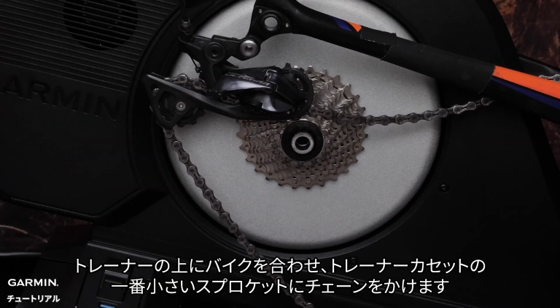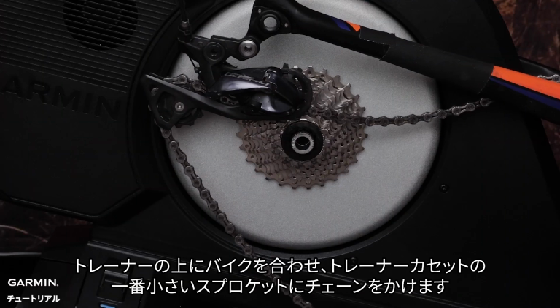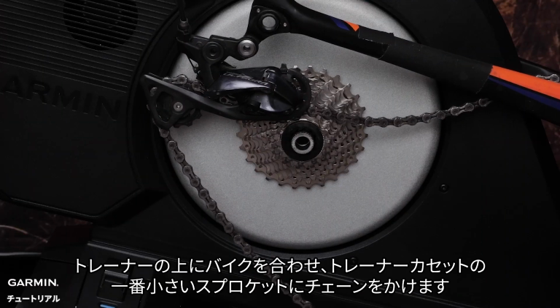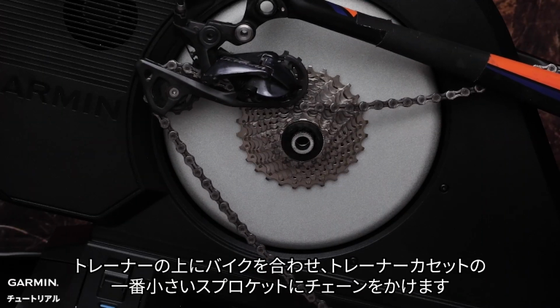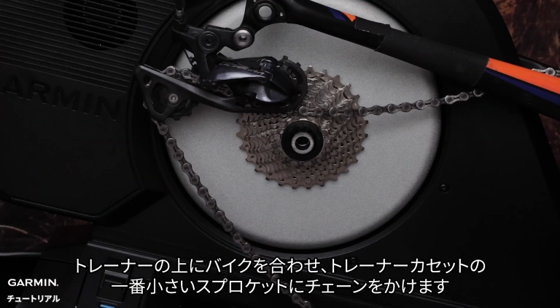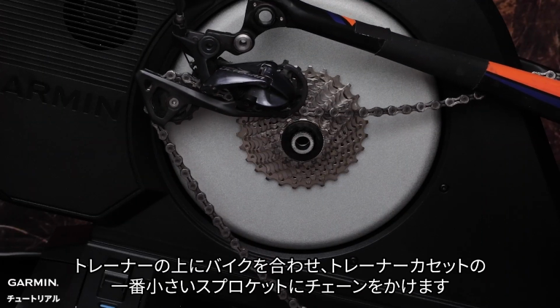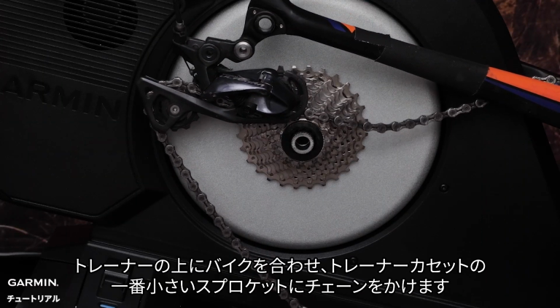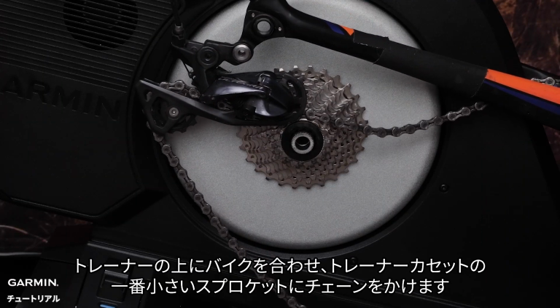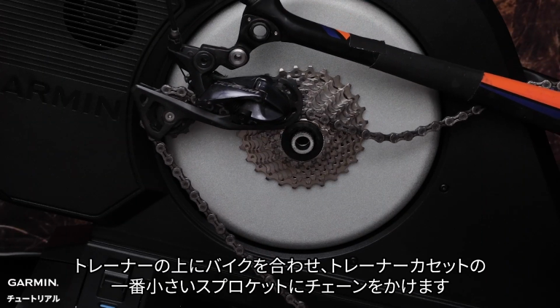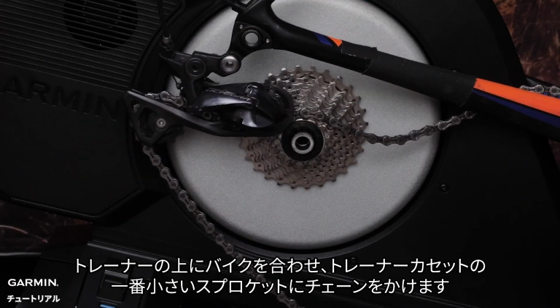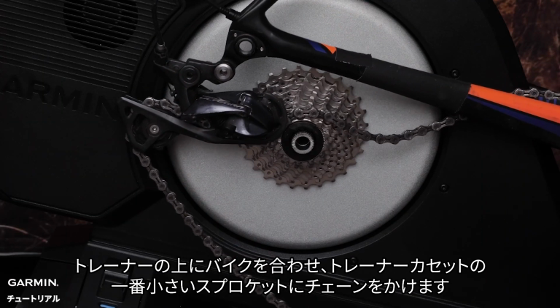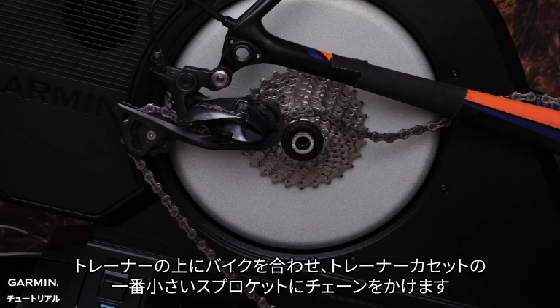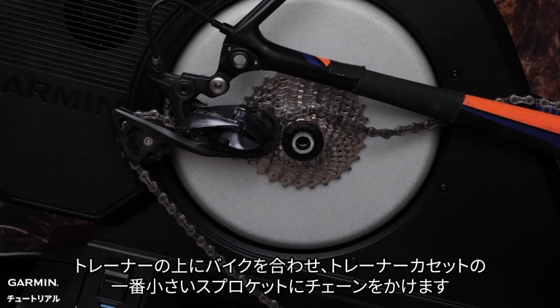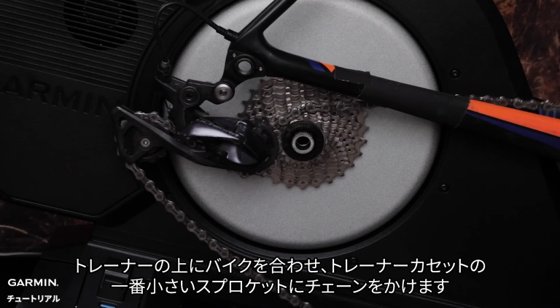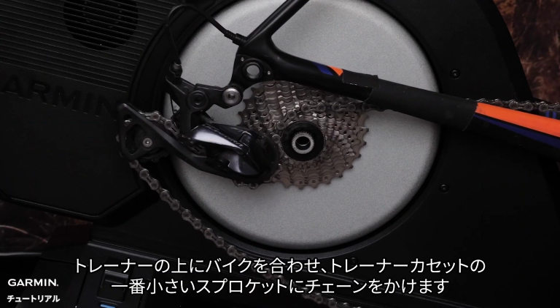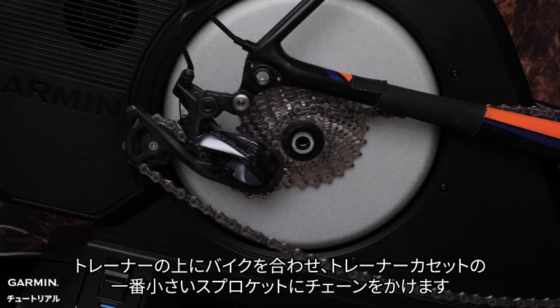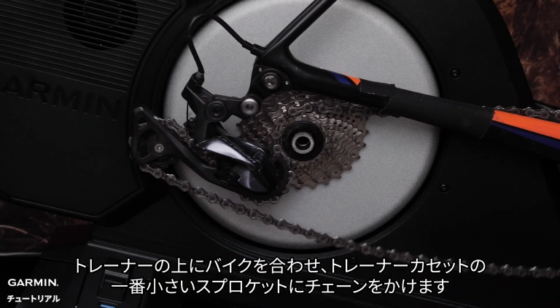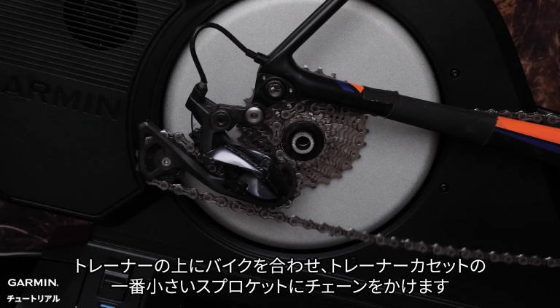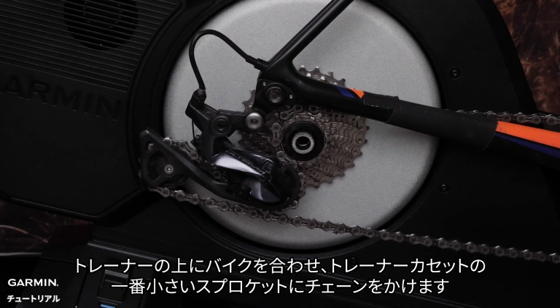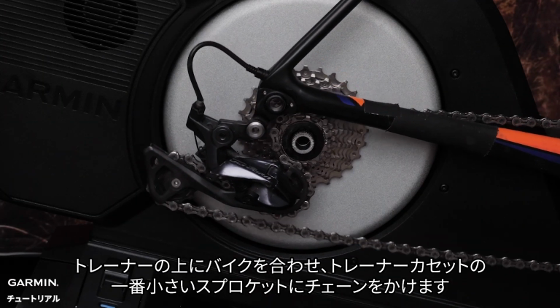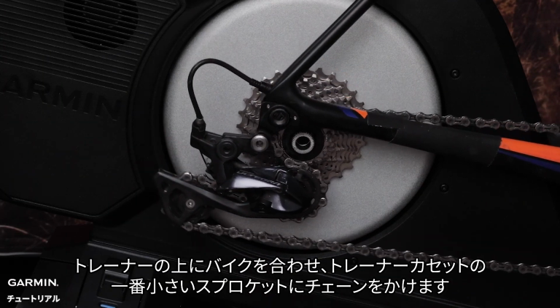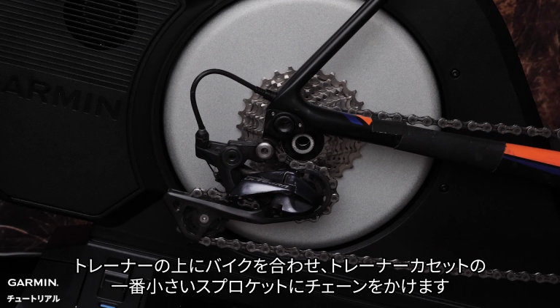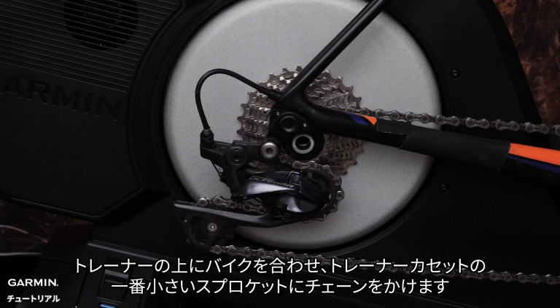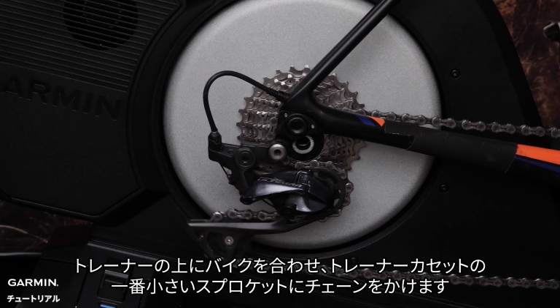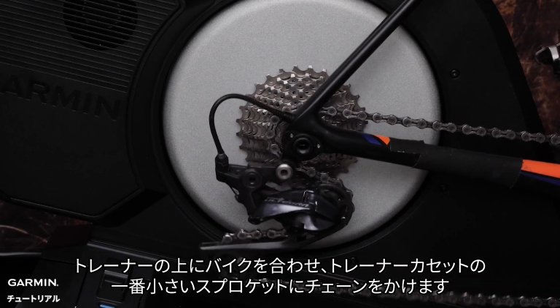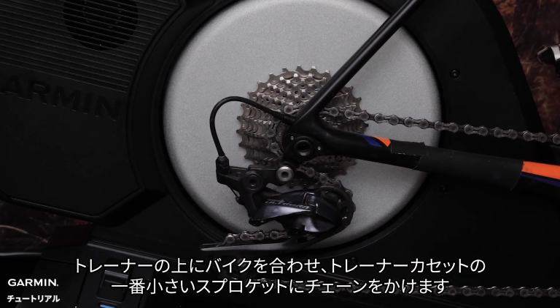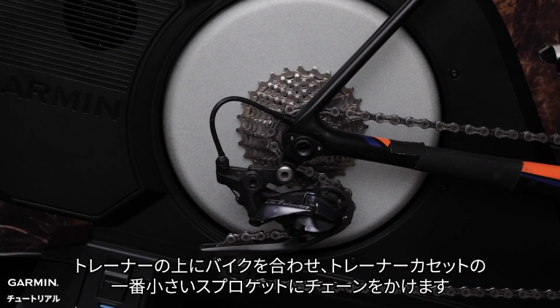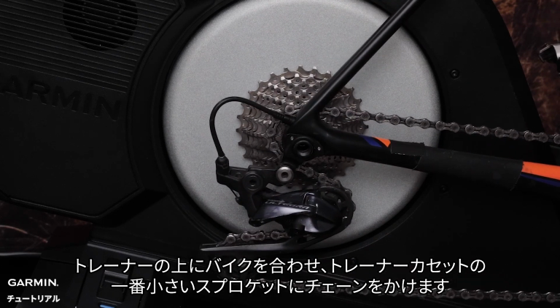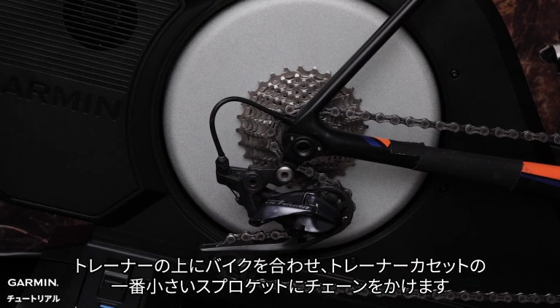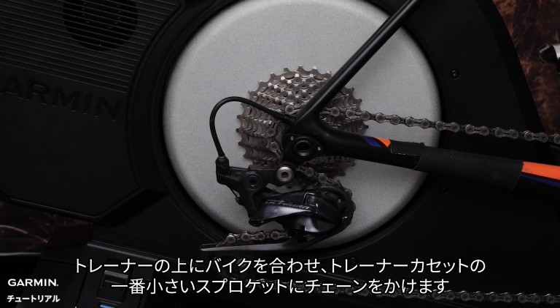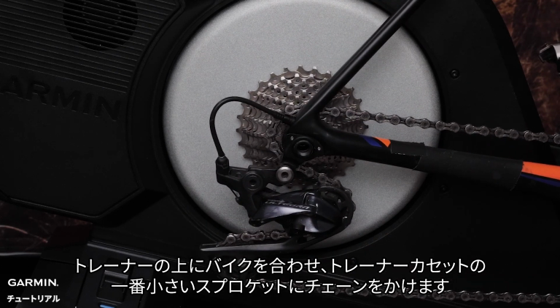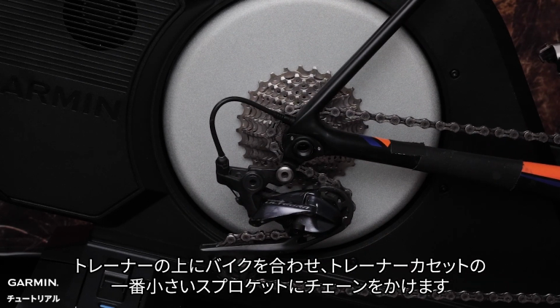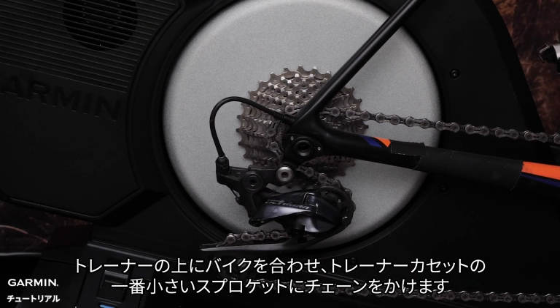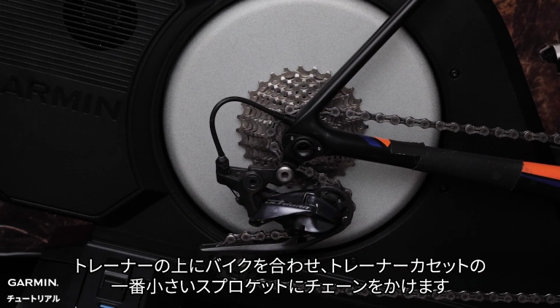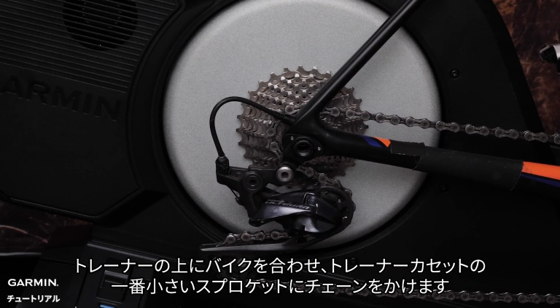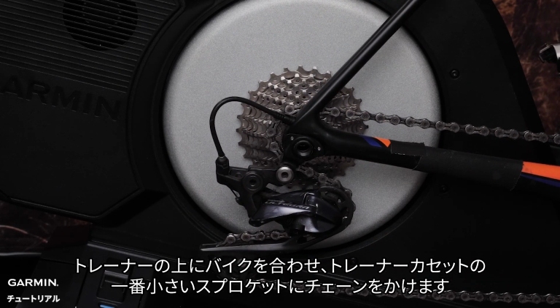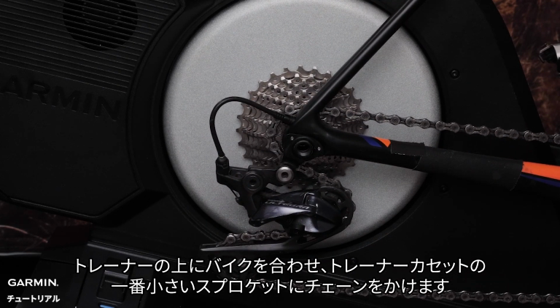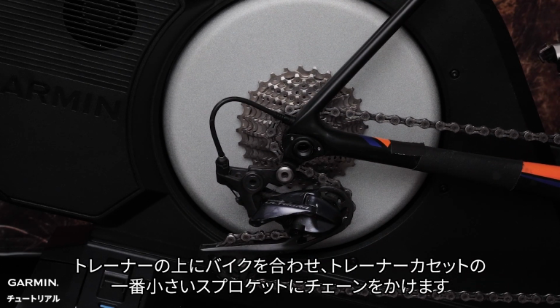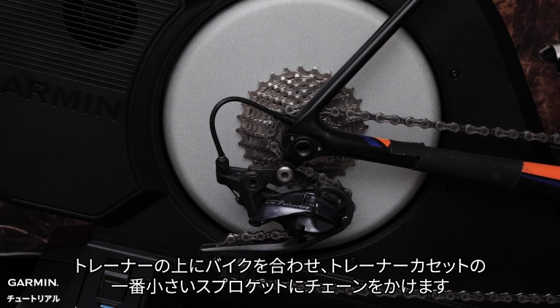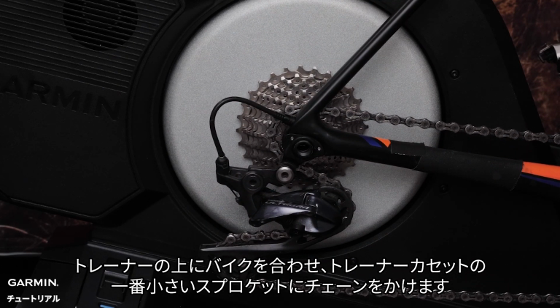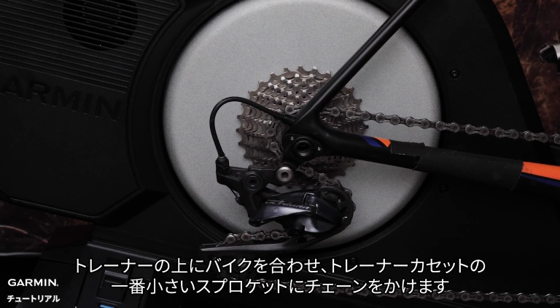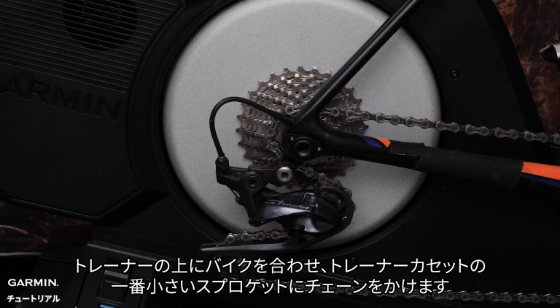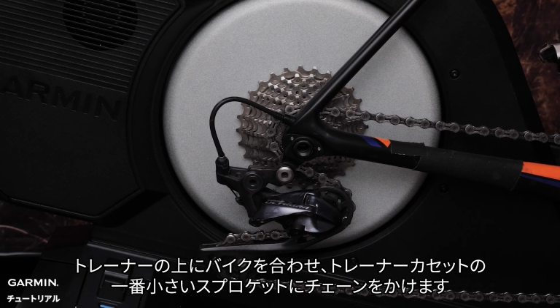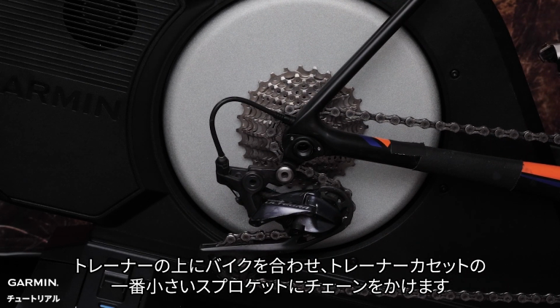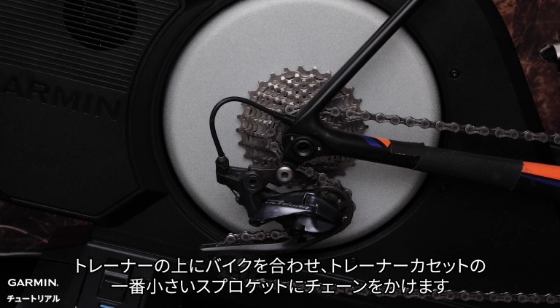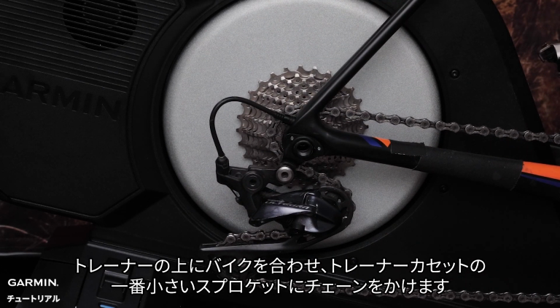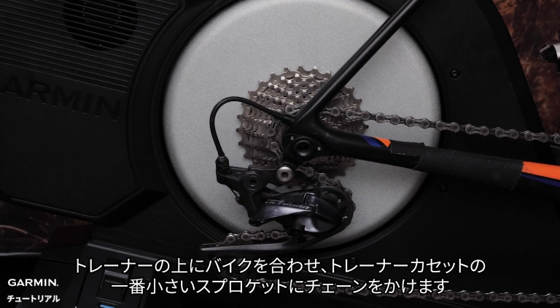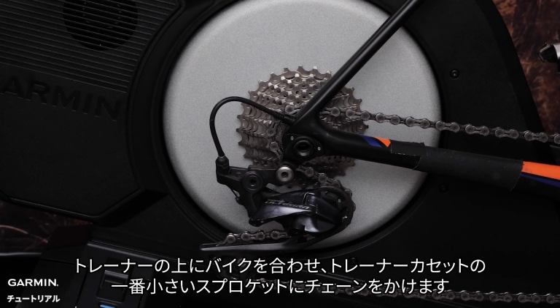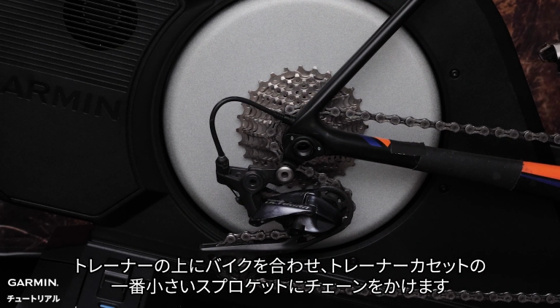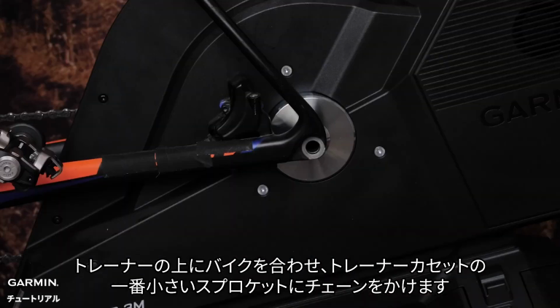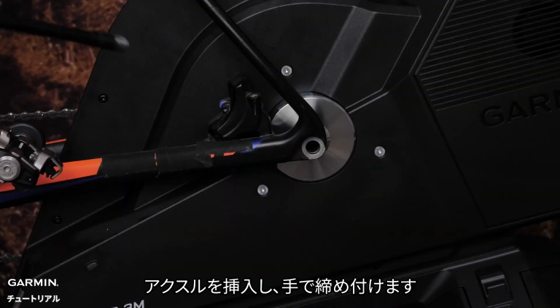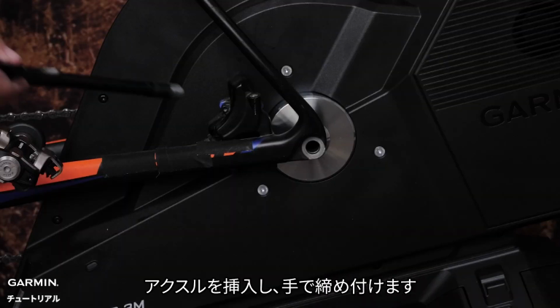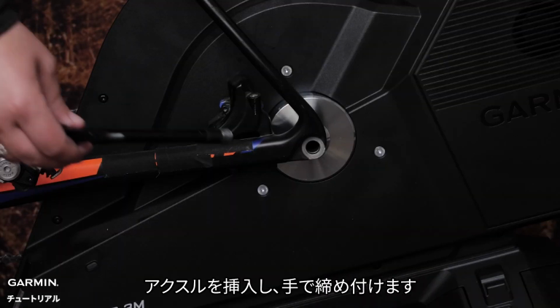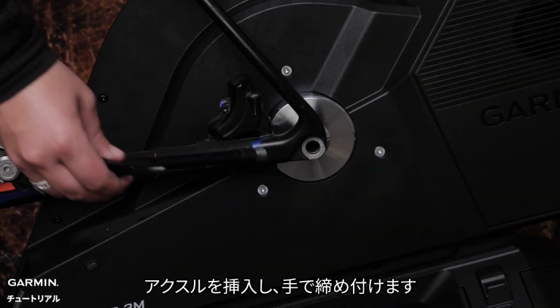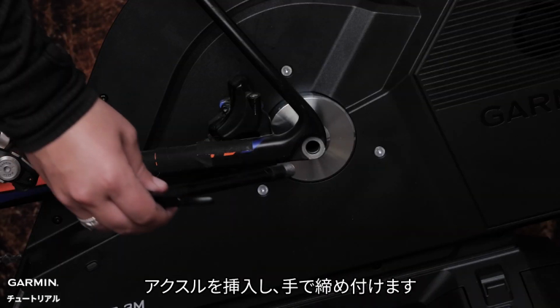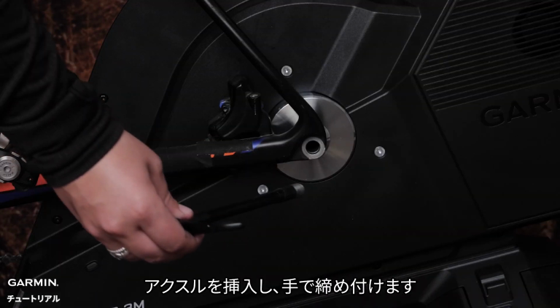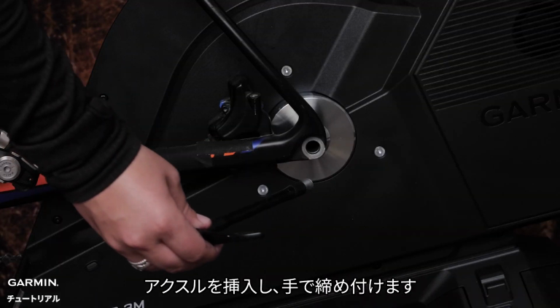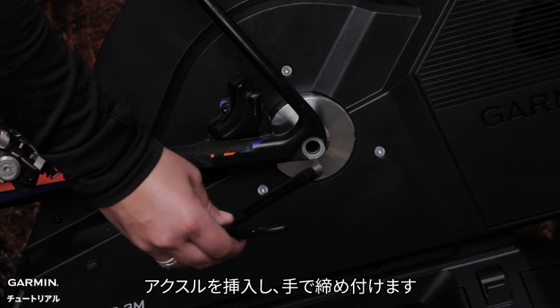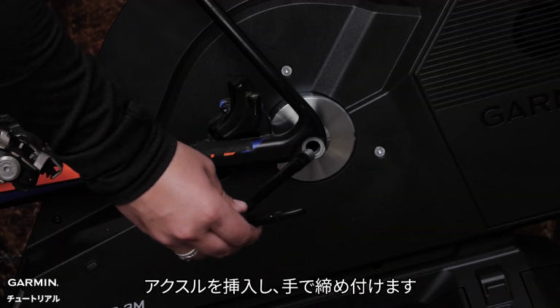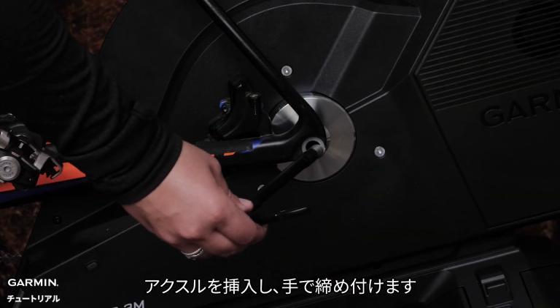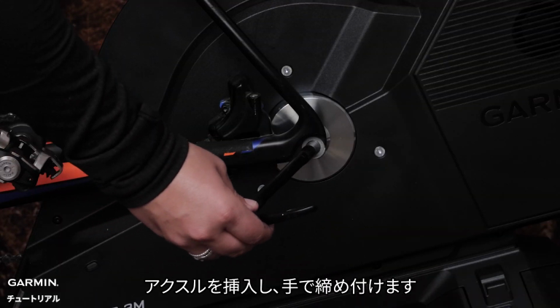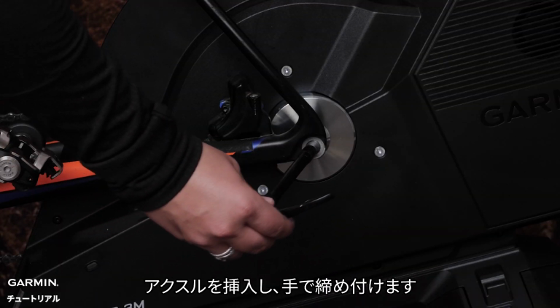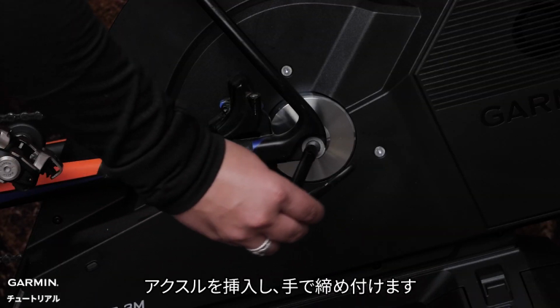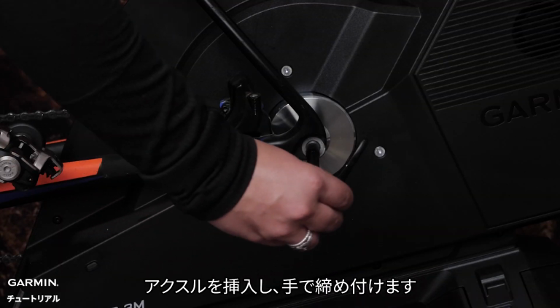Align your bike on the trainer and place the chain on the smallest sprocket of the trainer cassette. Insert your axle and hand tighten.